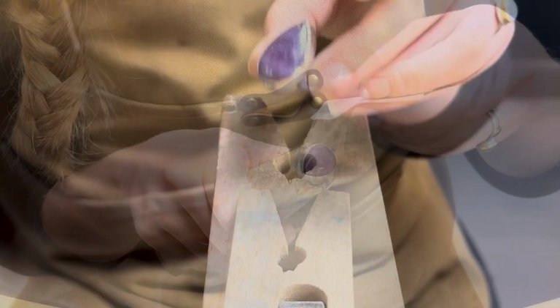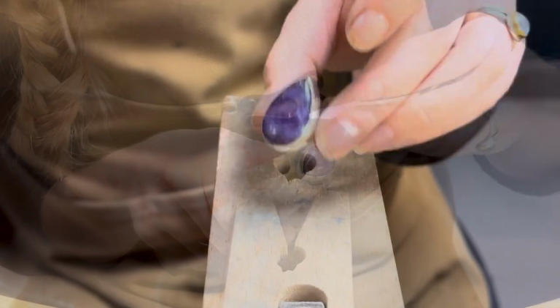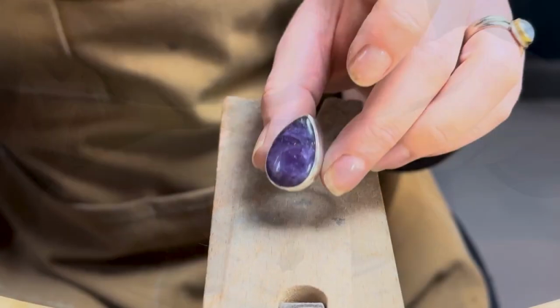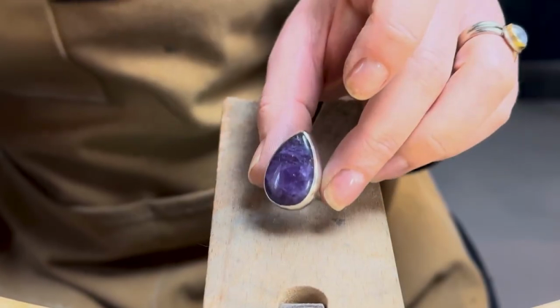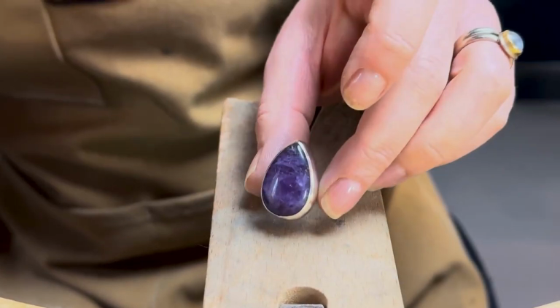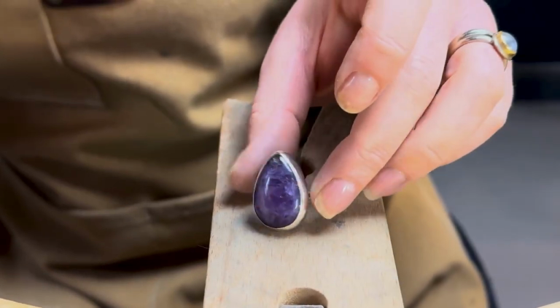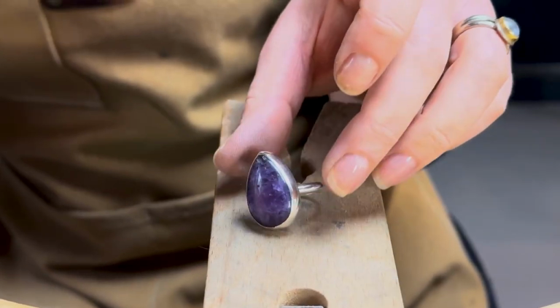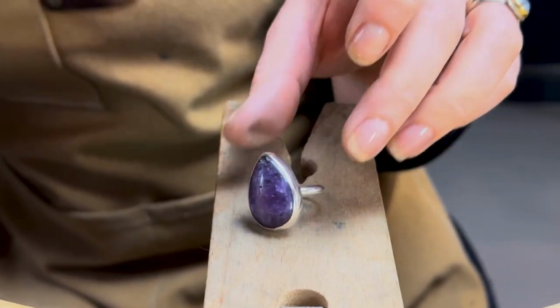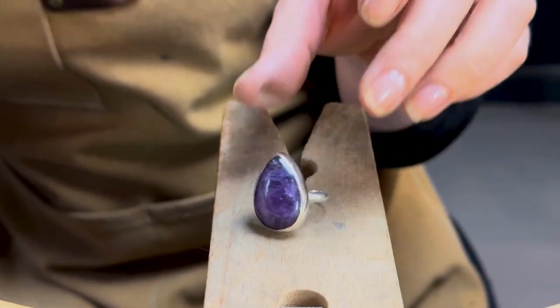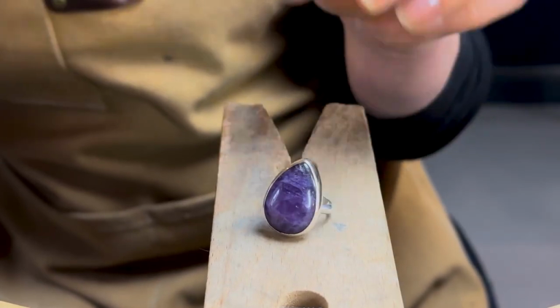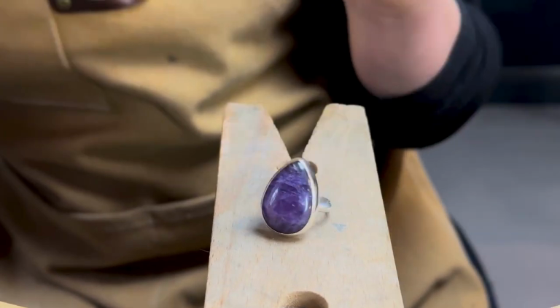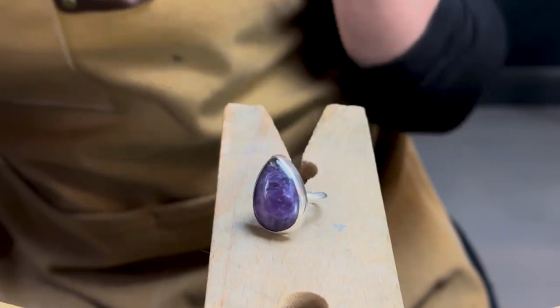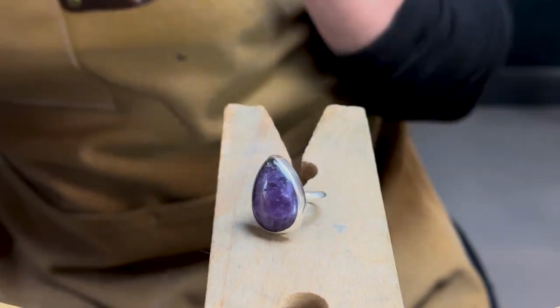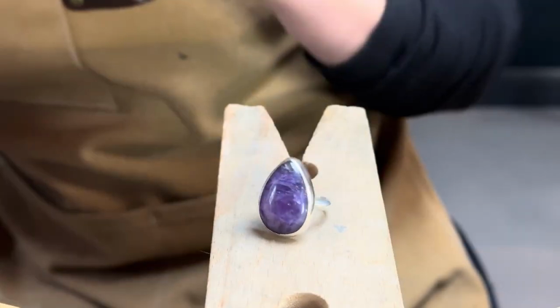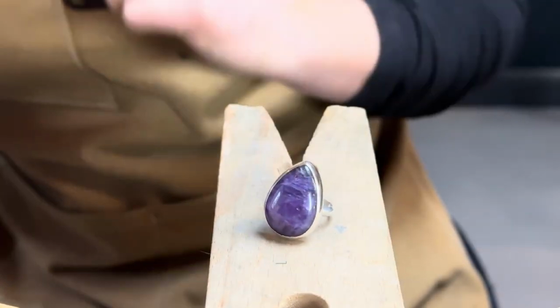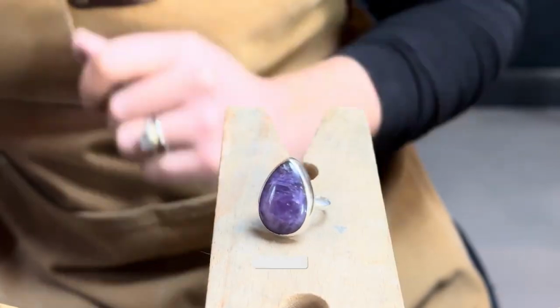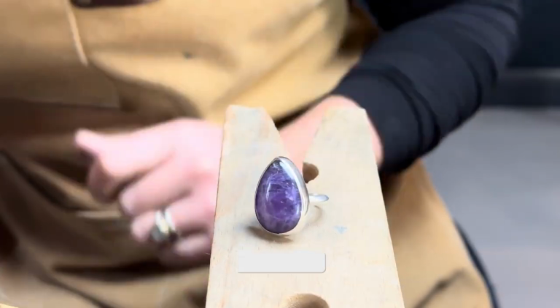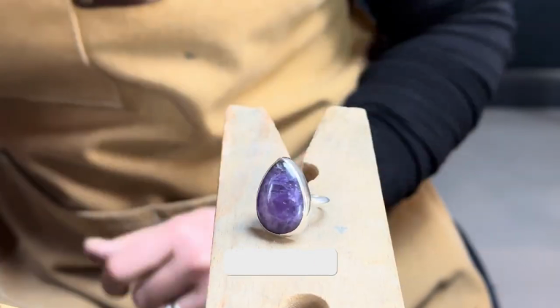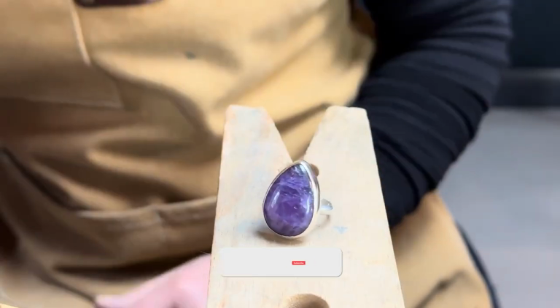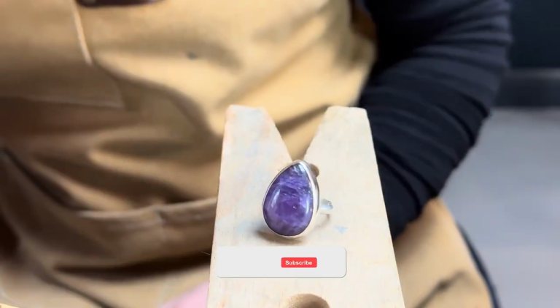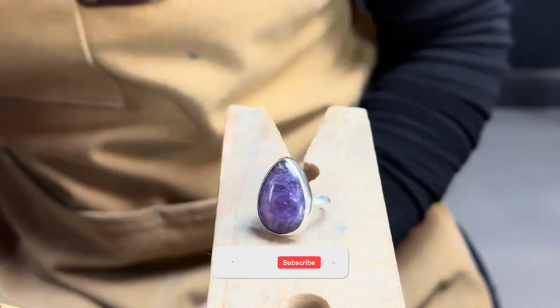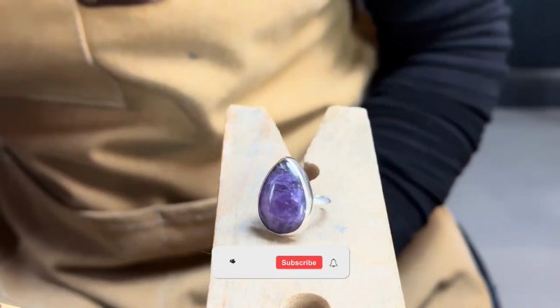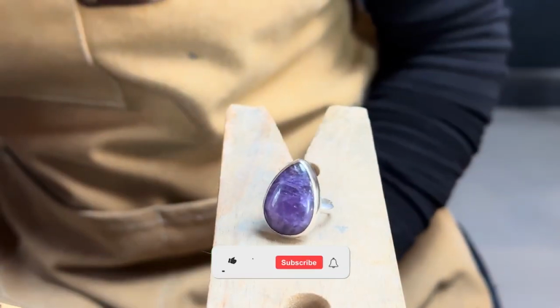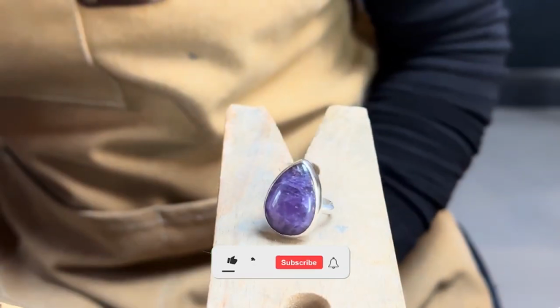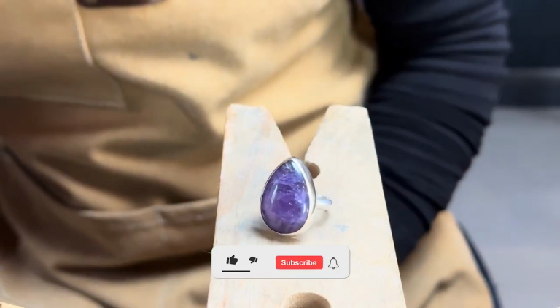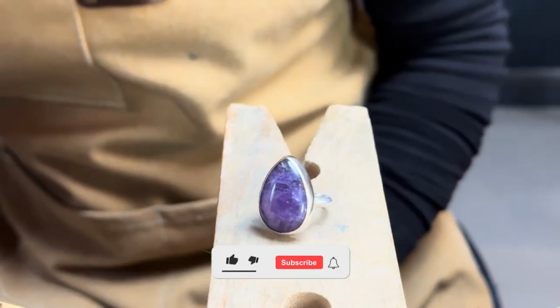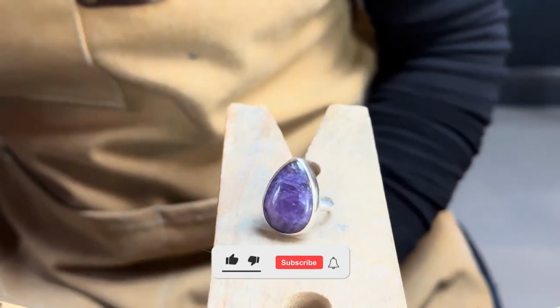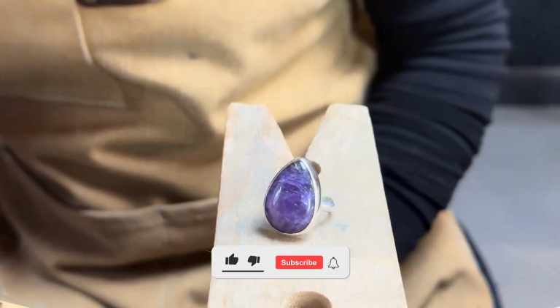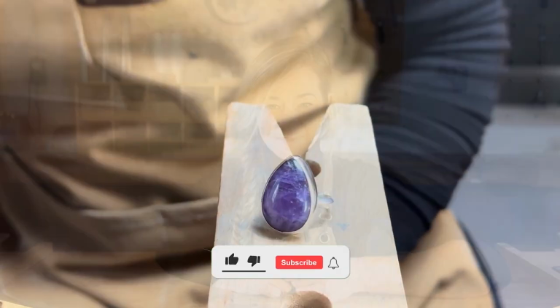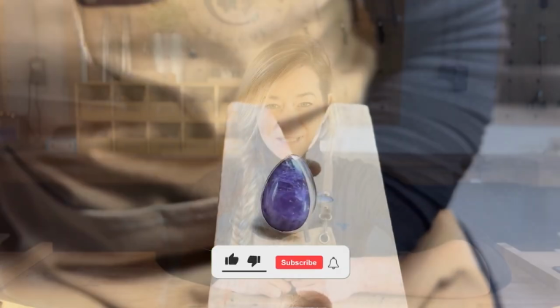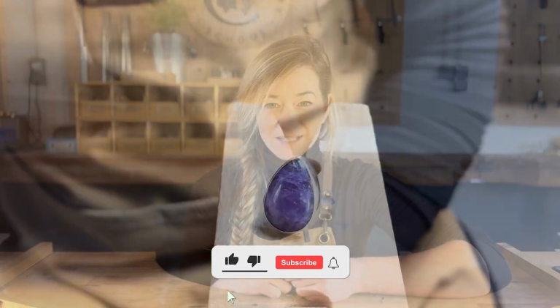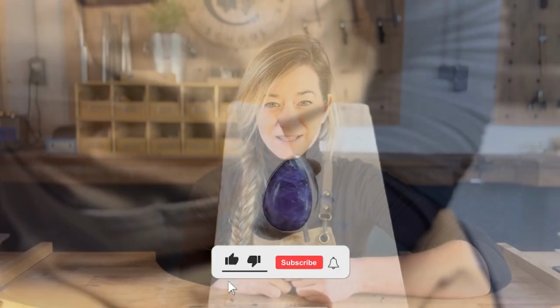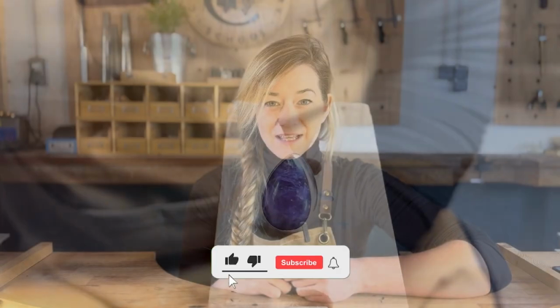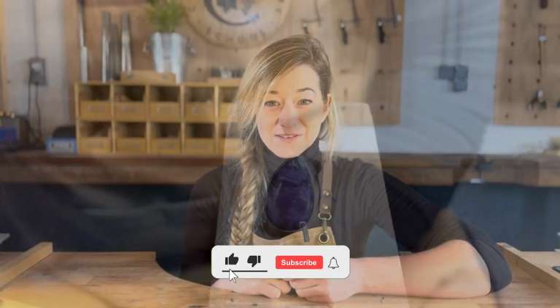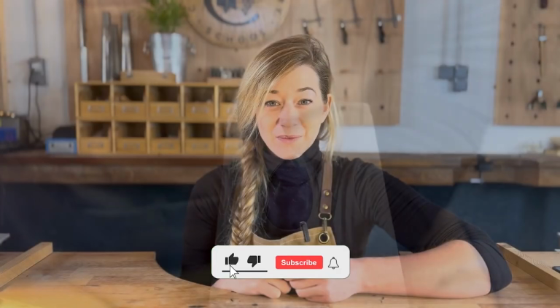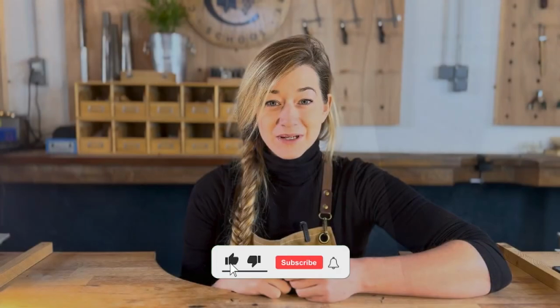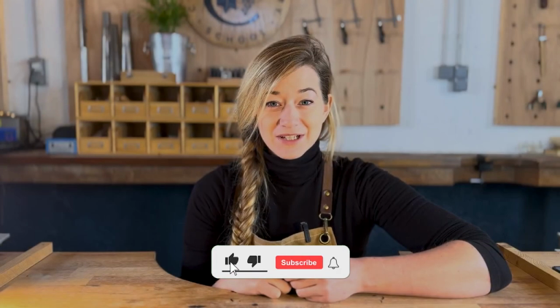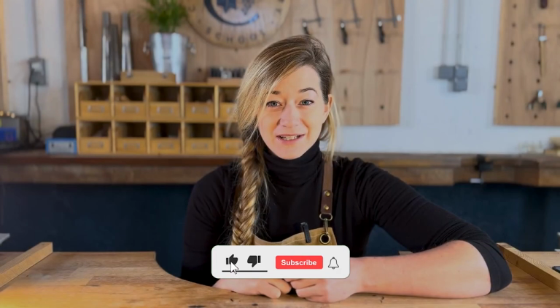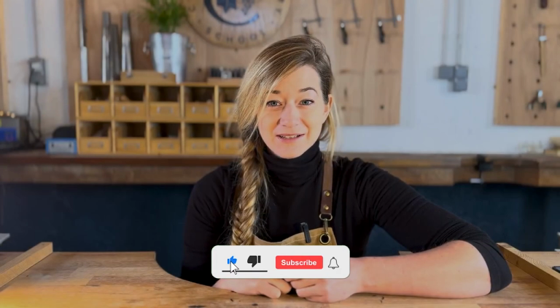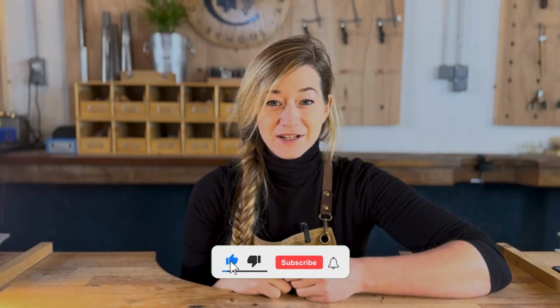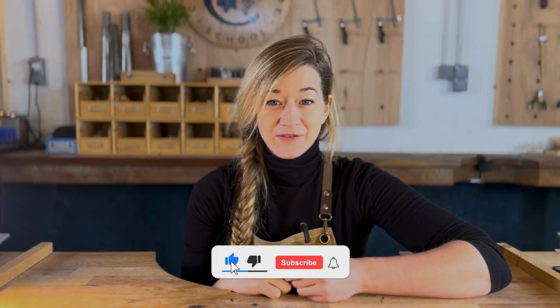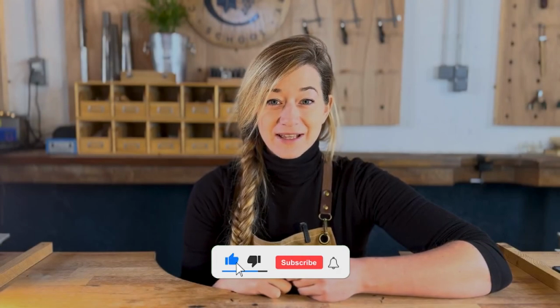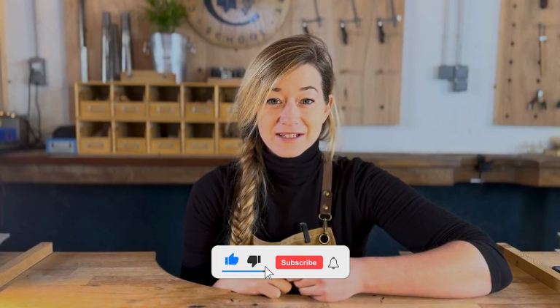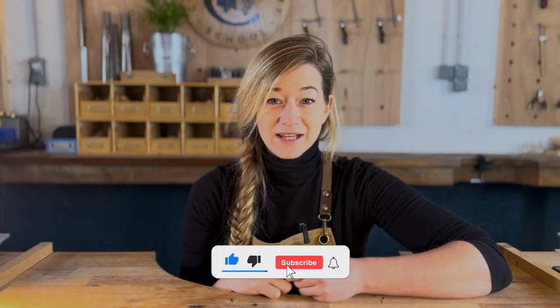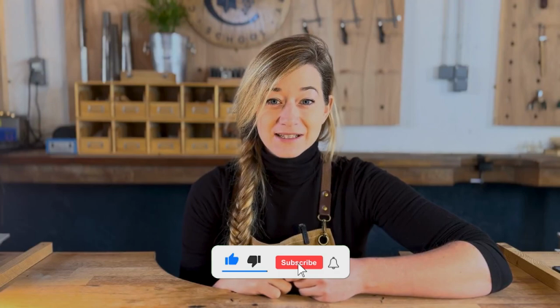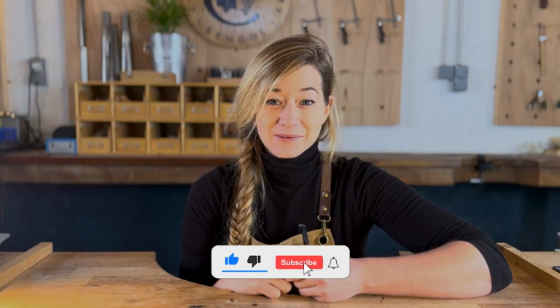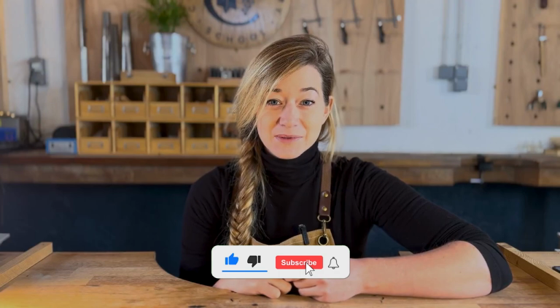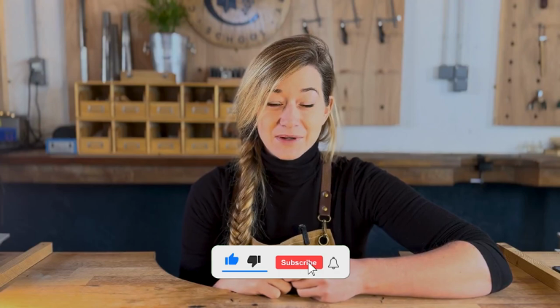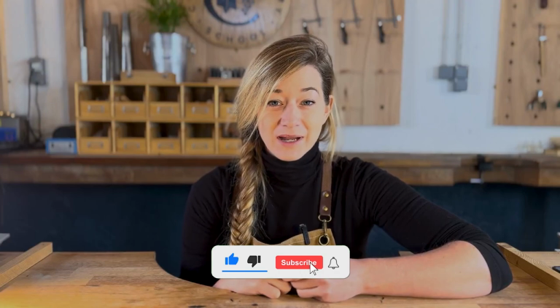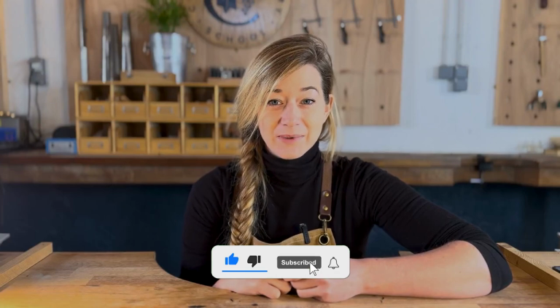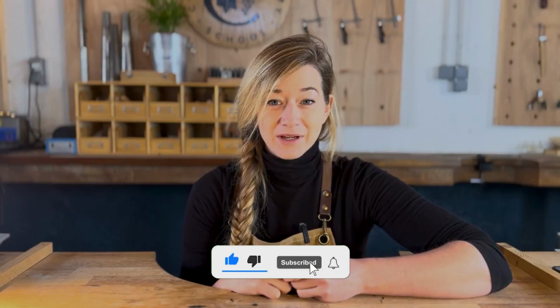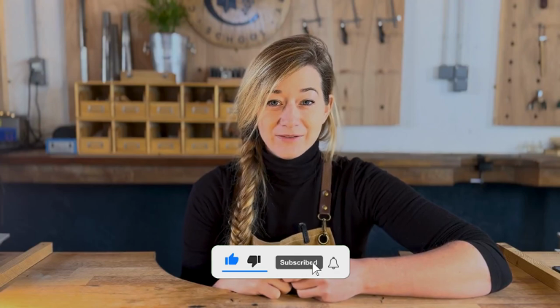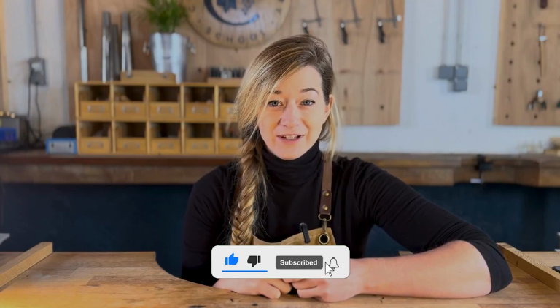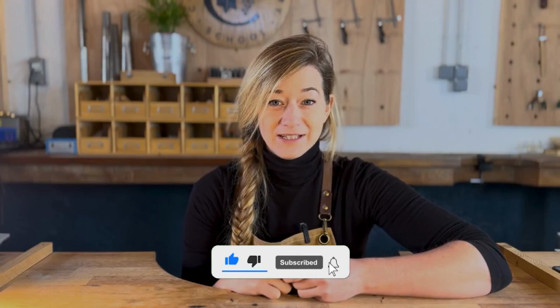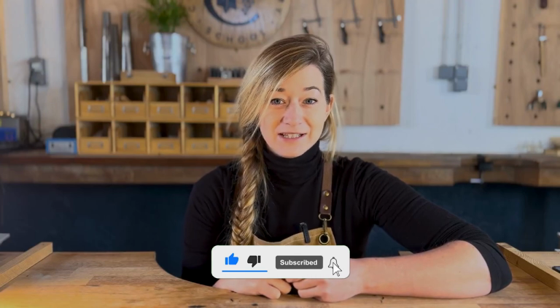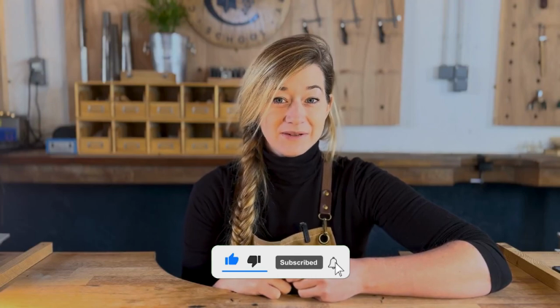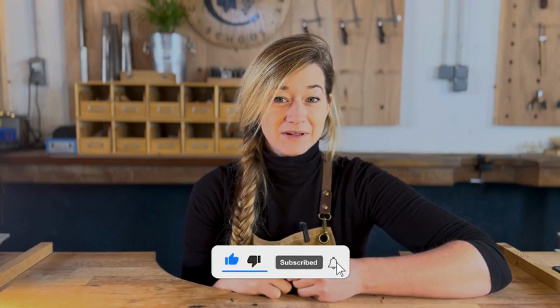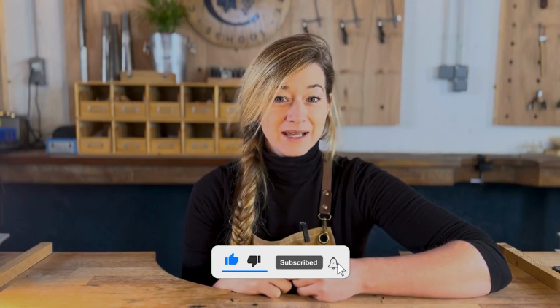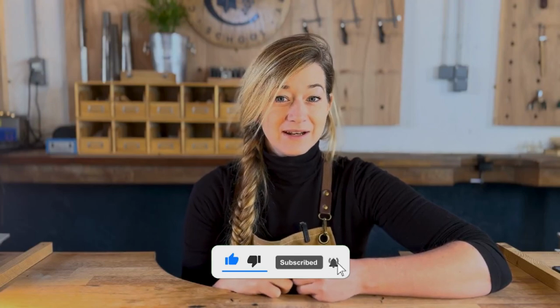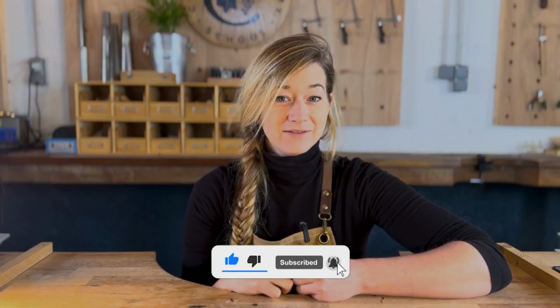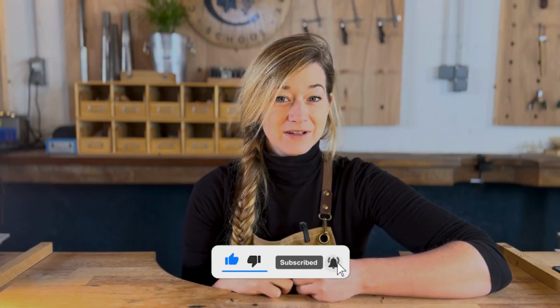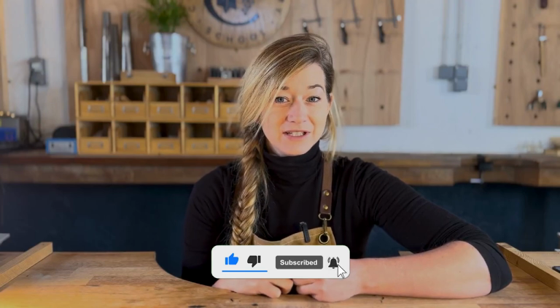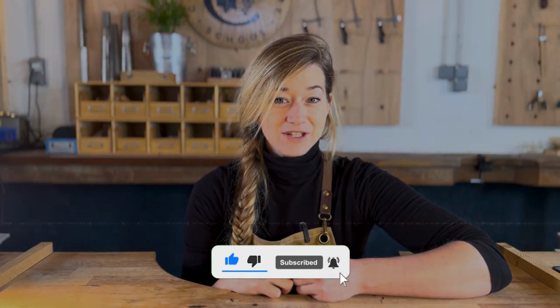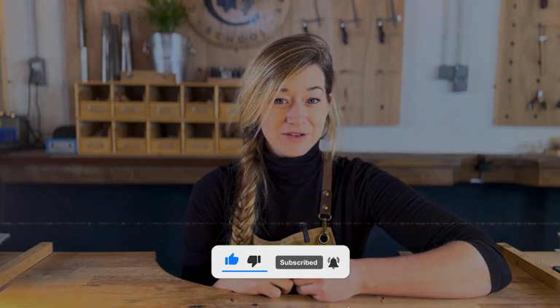And voila! A beautiful silver cabochon pear ring. Thanks for watching — don't forget to like and subscribe and hopefully see you all again very soon.